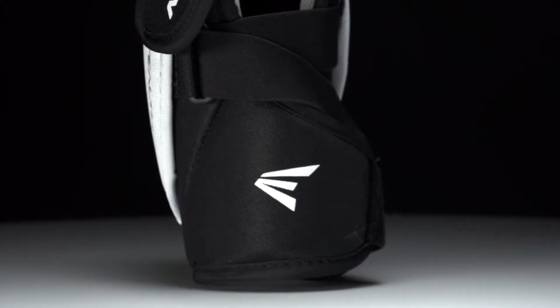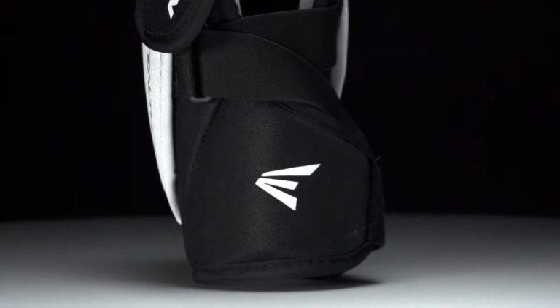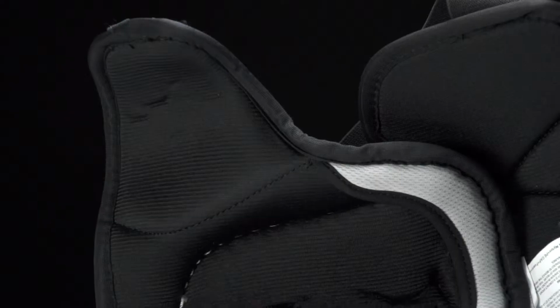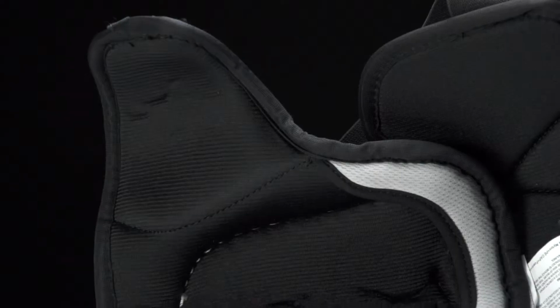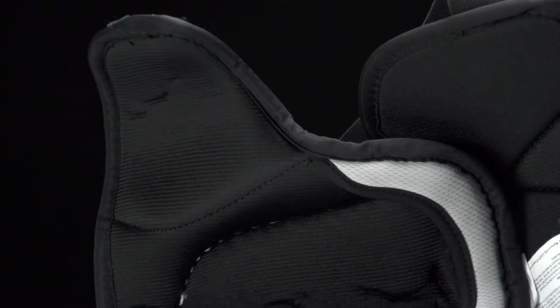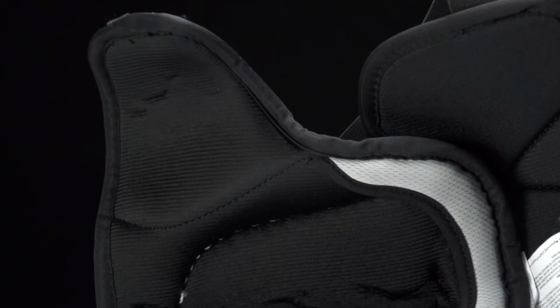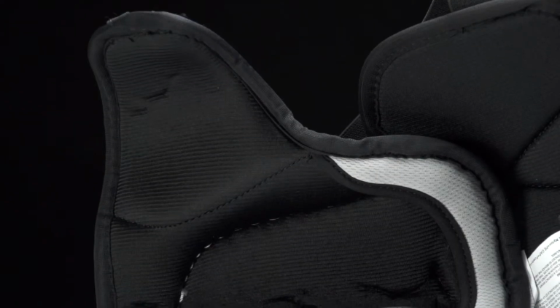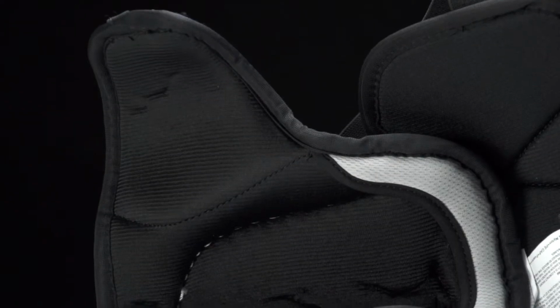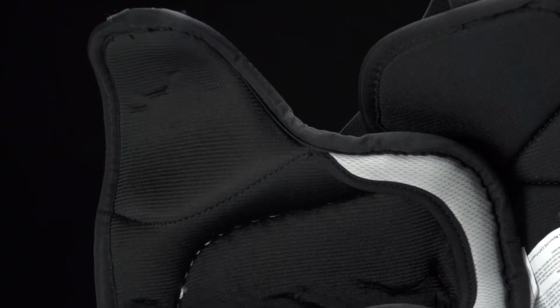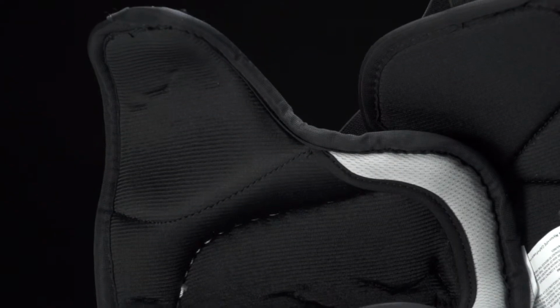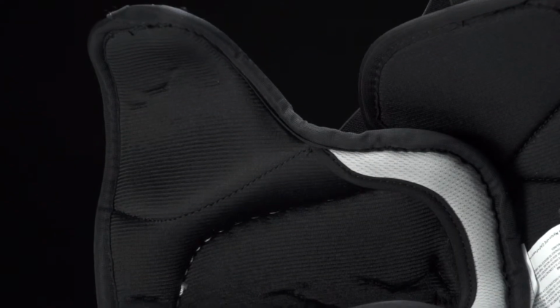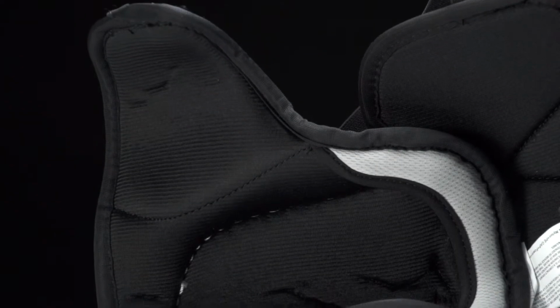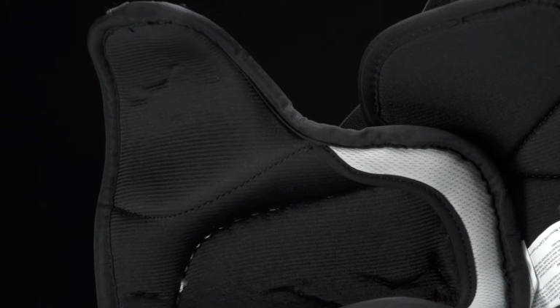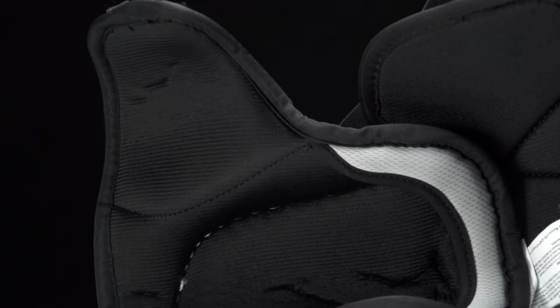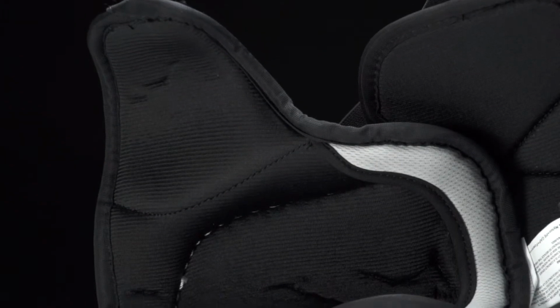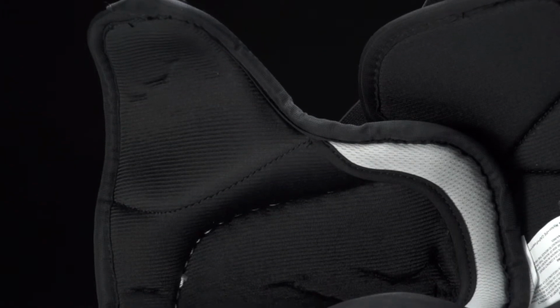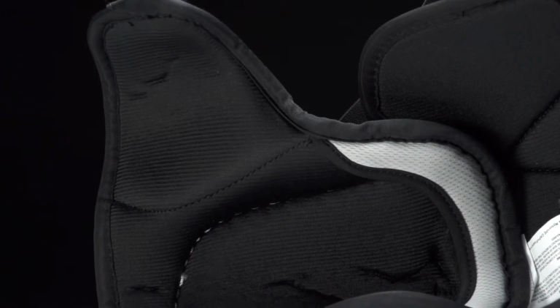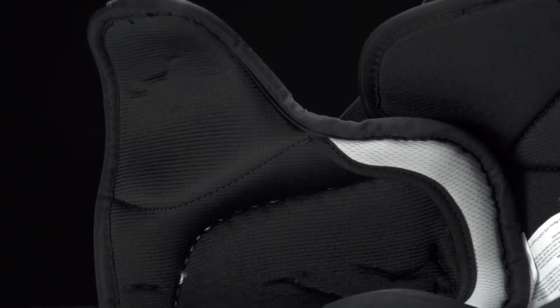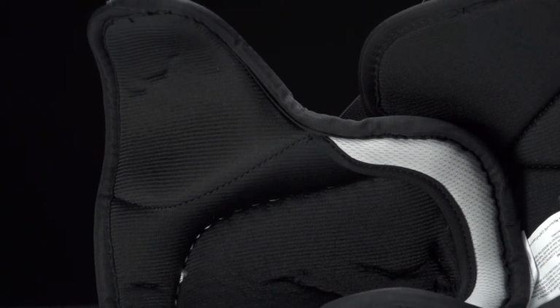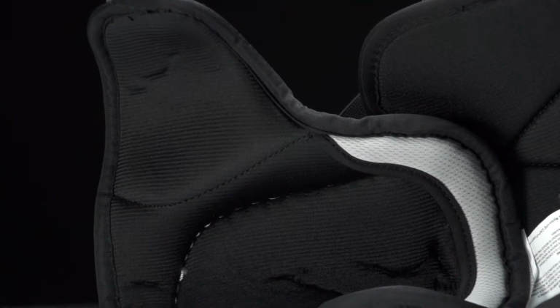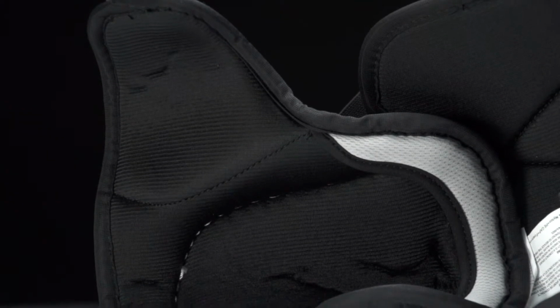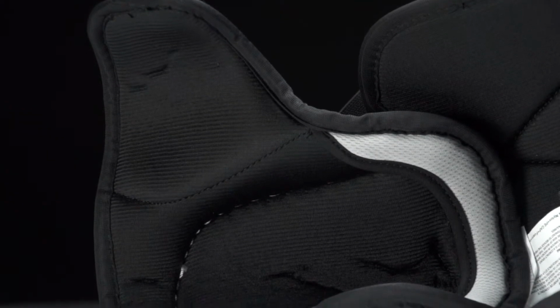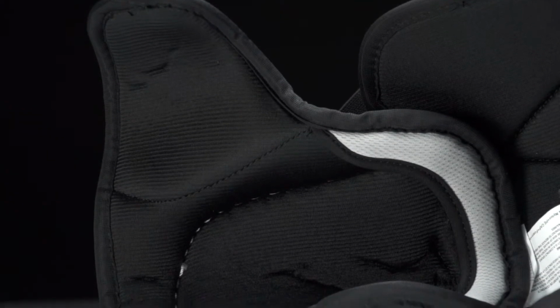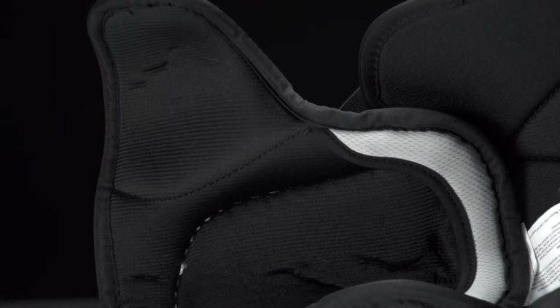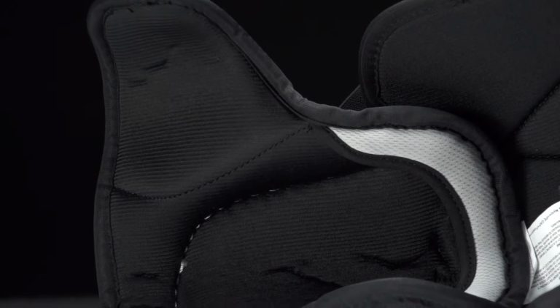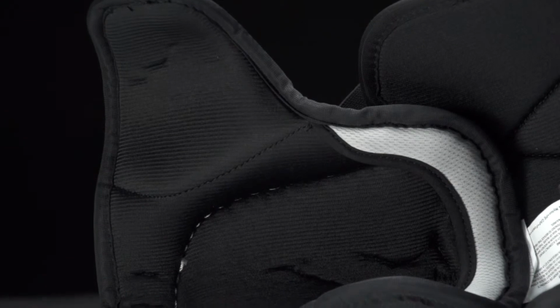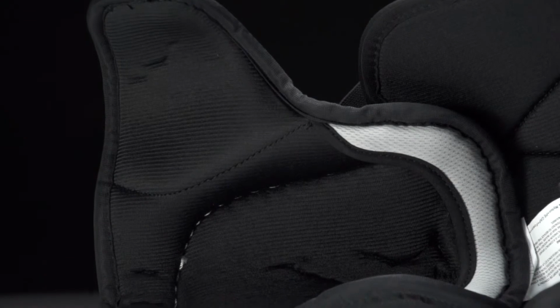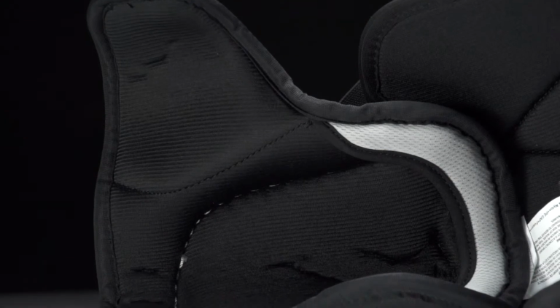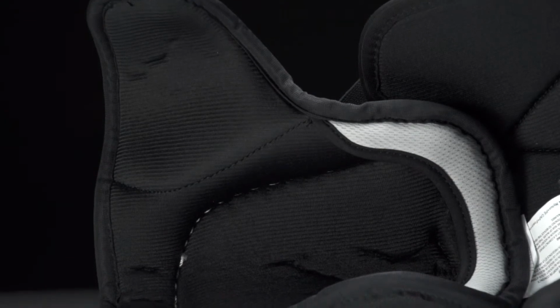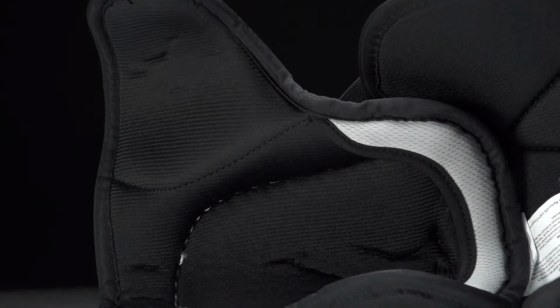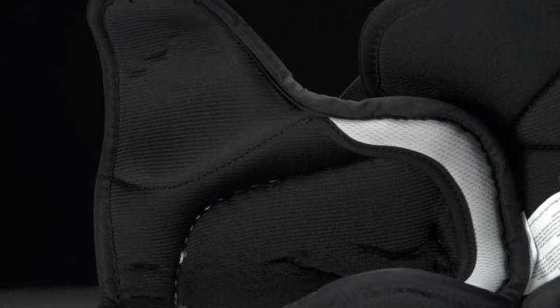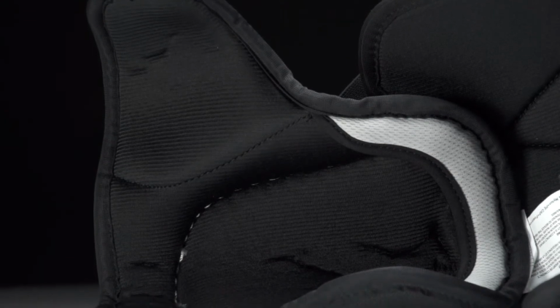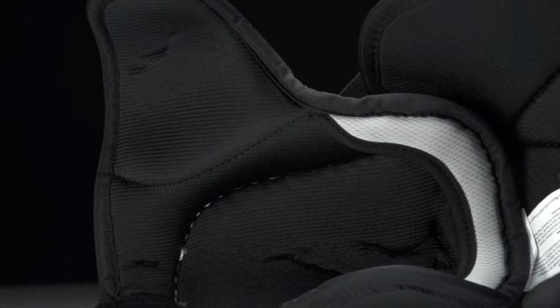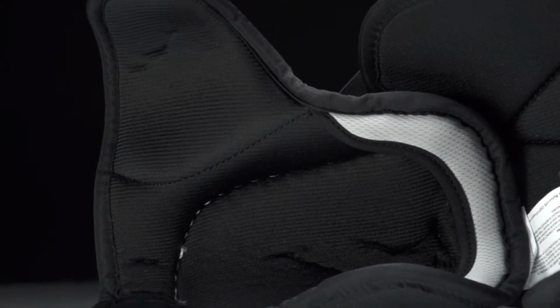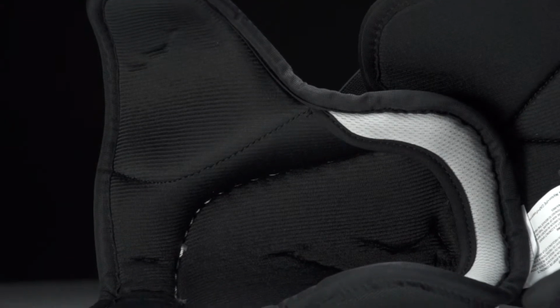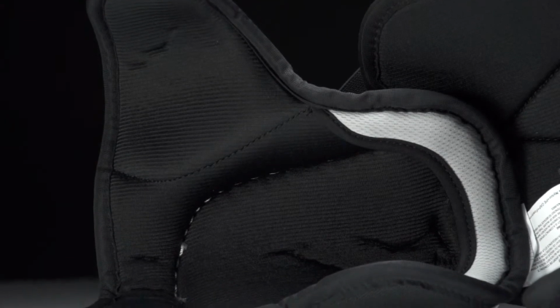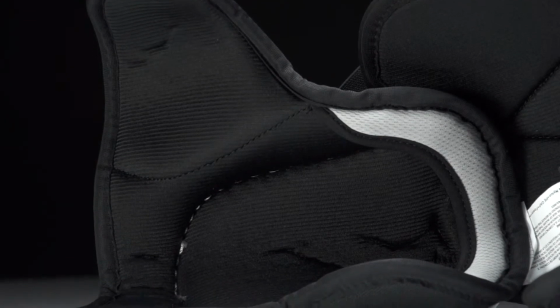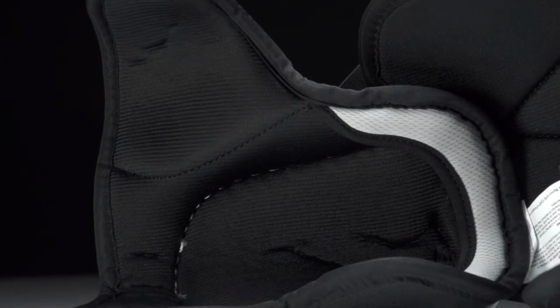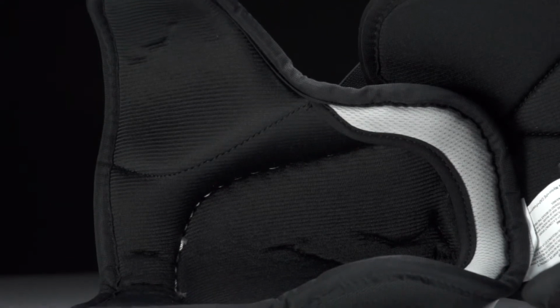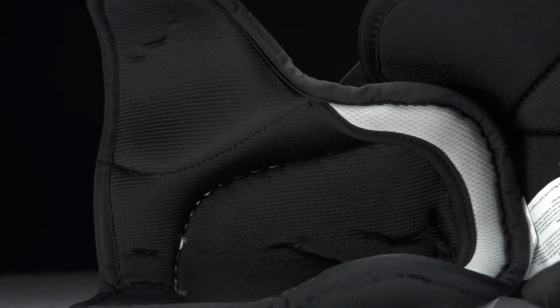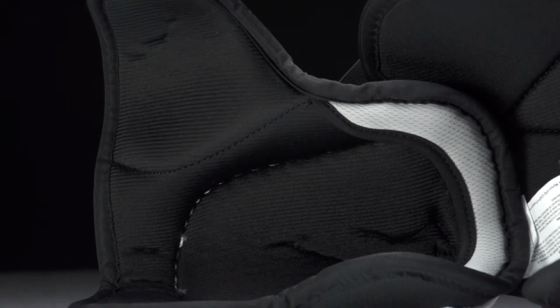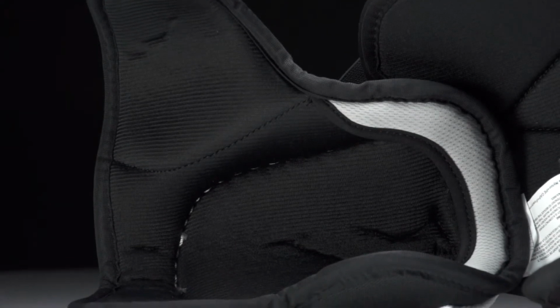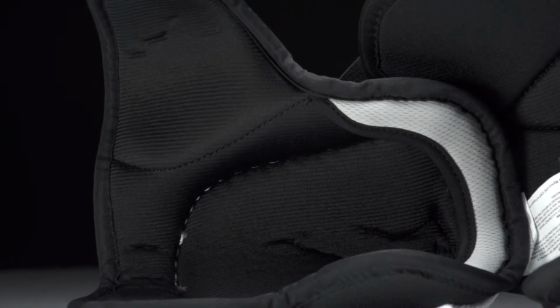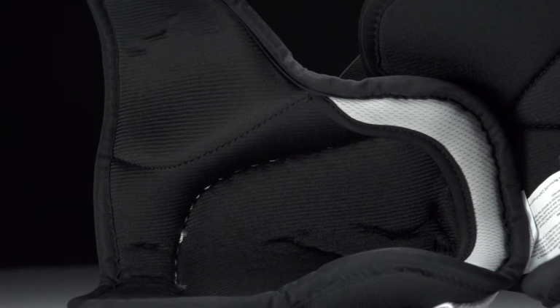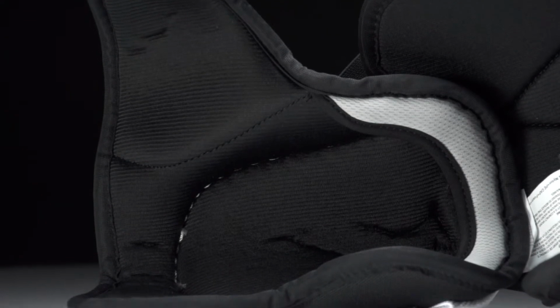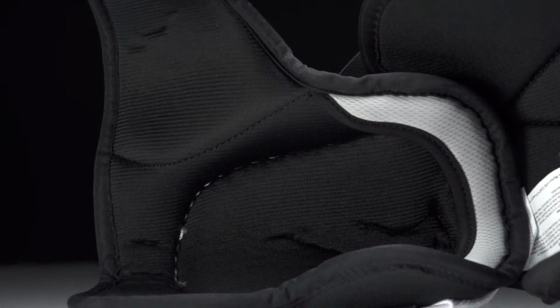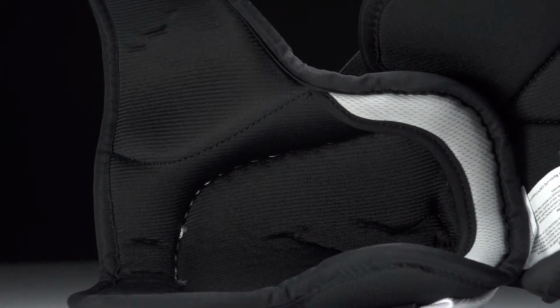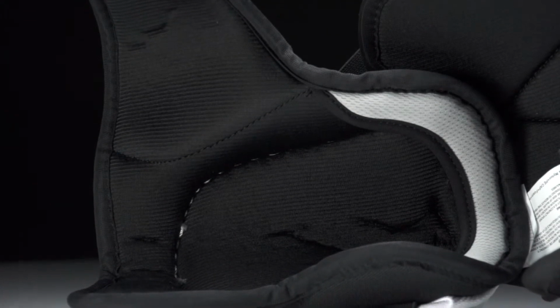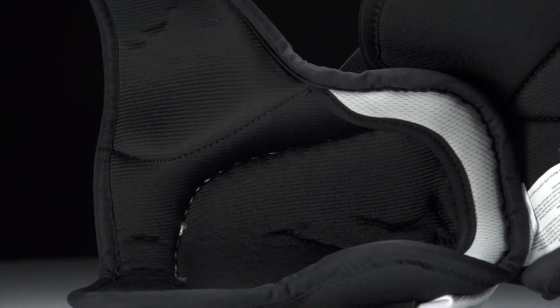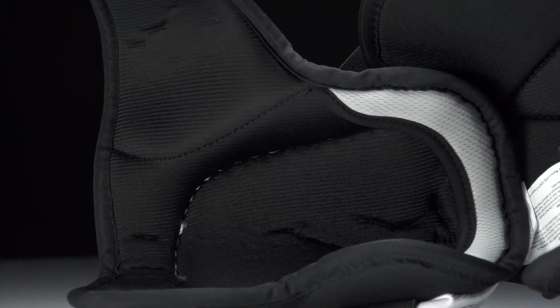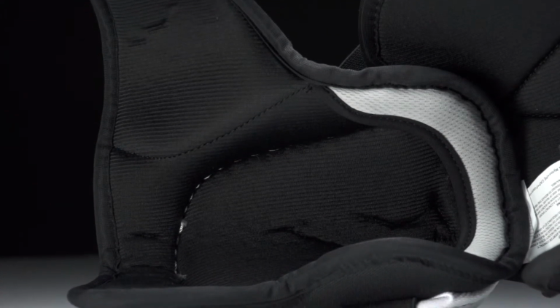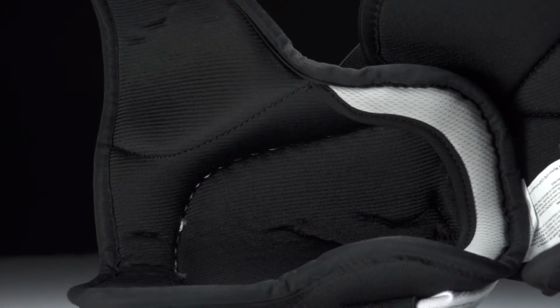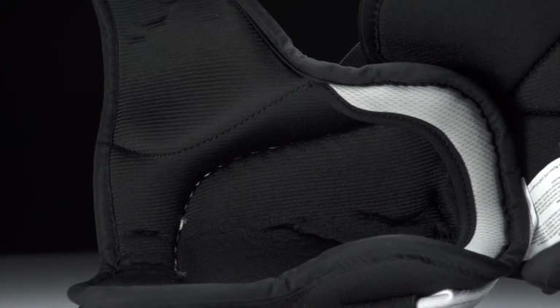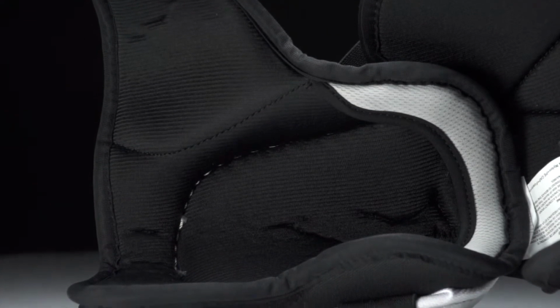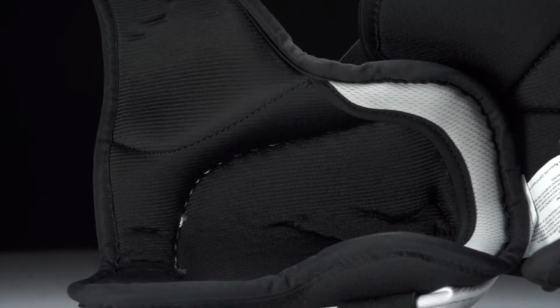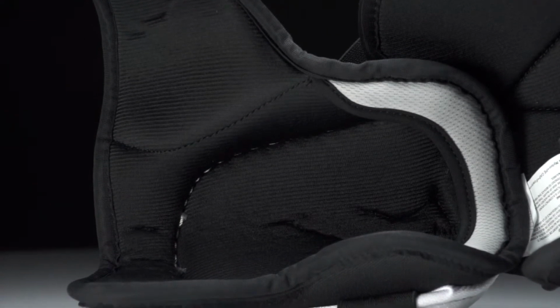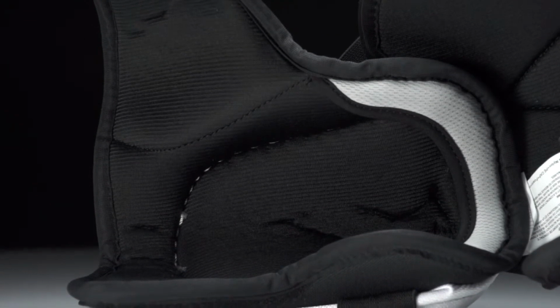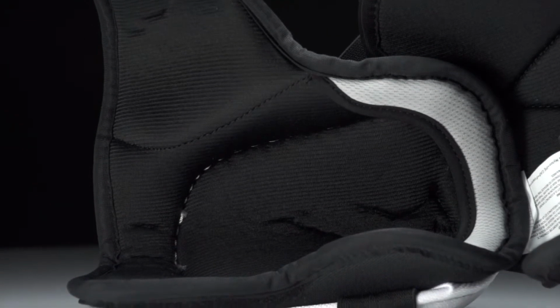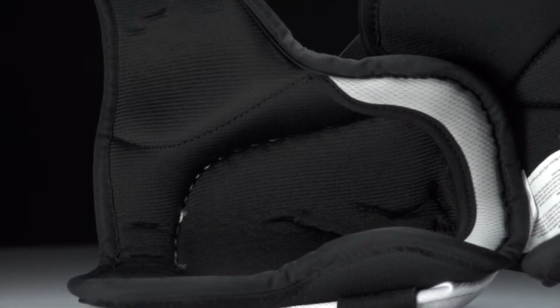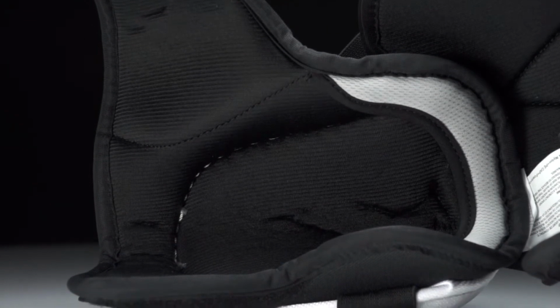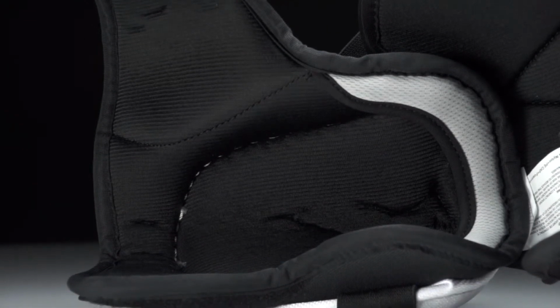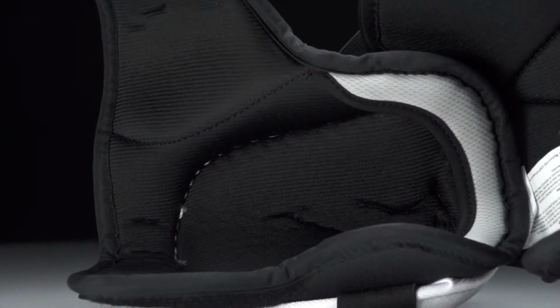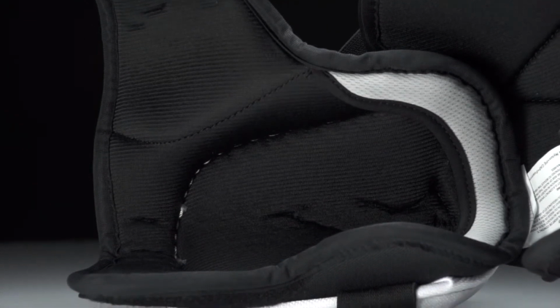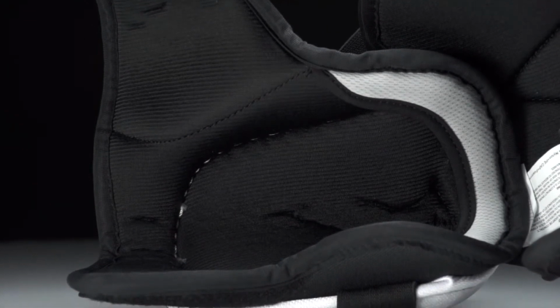The liner is constructed with a moisture wicking mesh nylon liner. This is going to be soft and also have comfort padding to allow for extra cushioning.